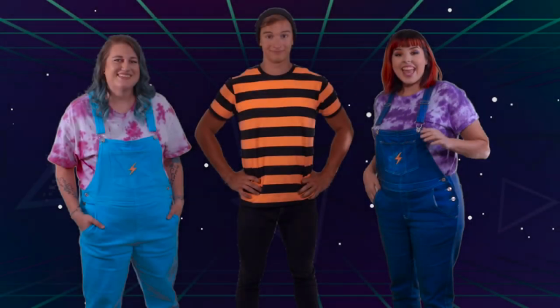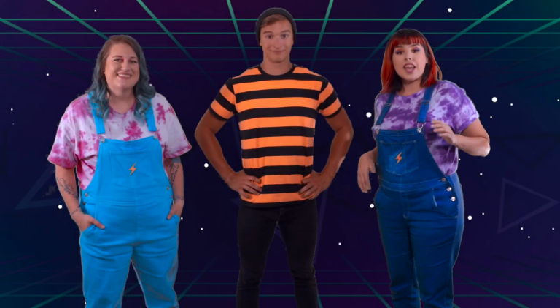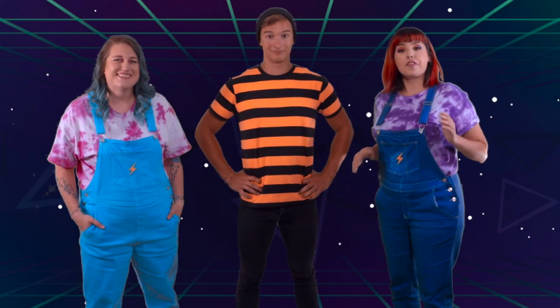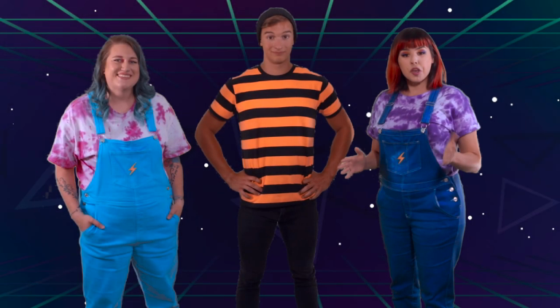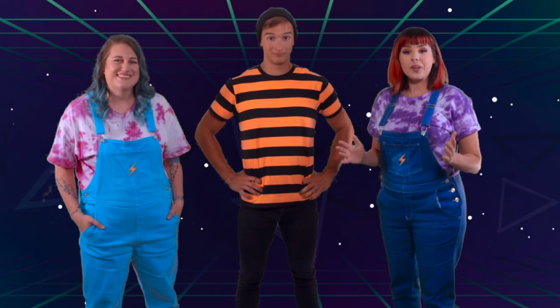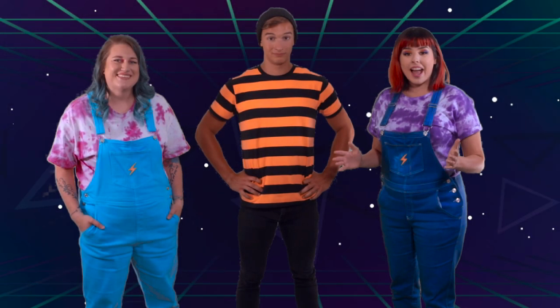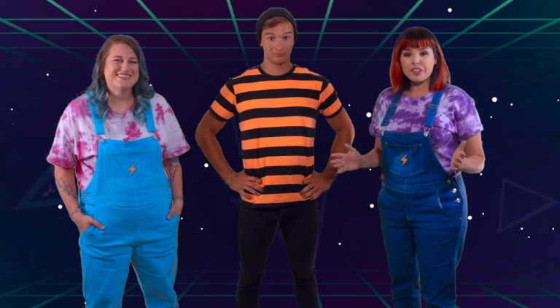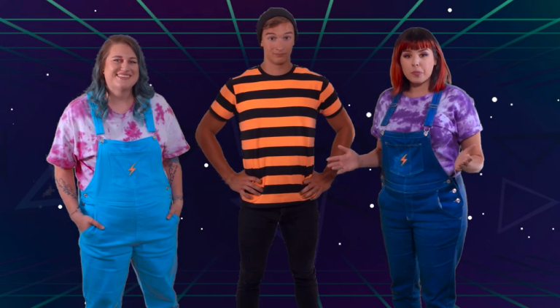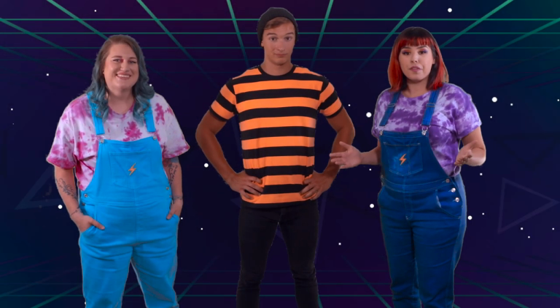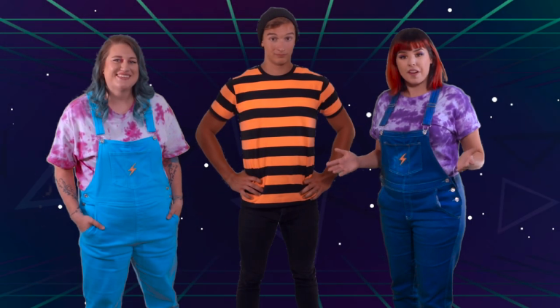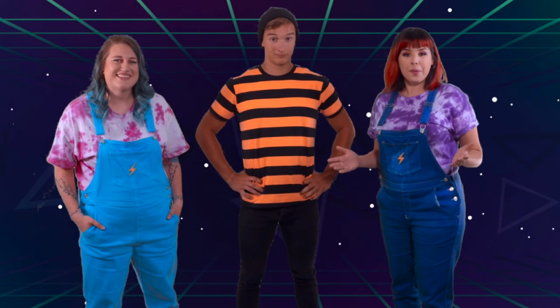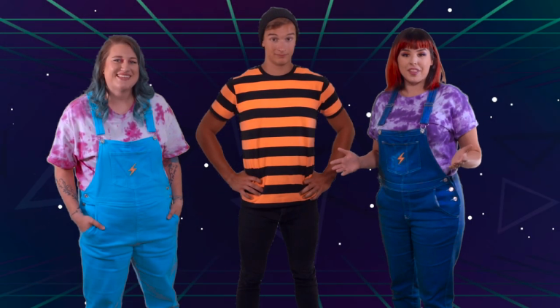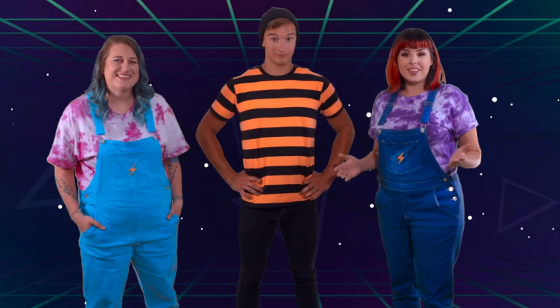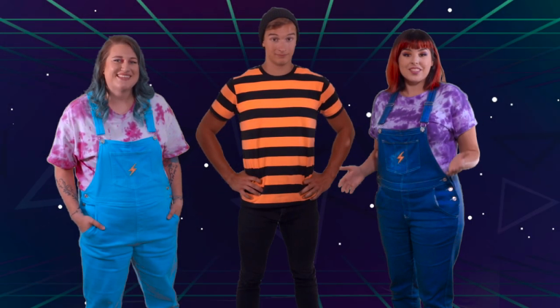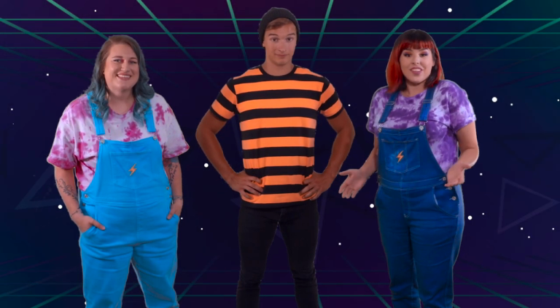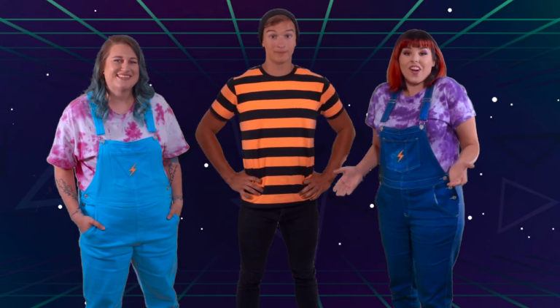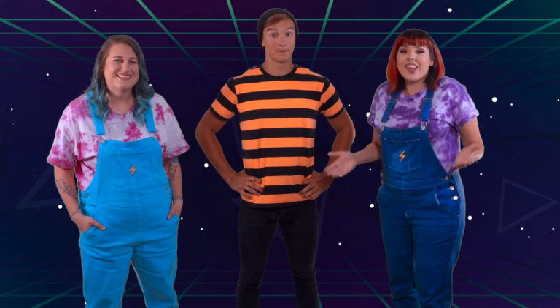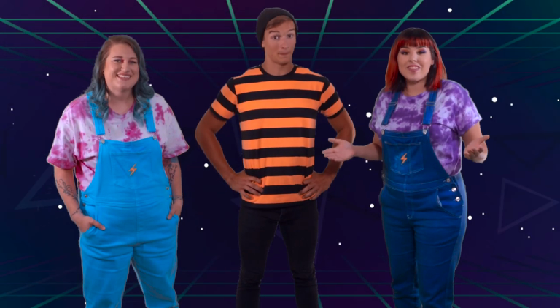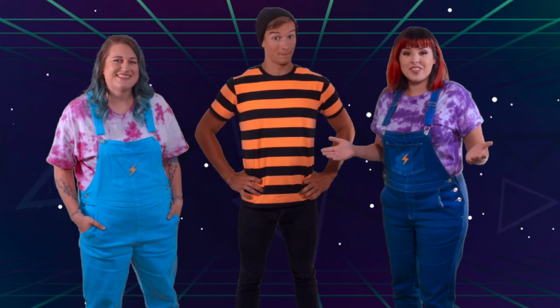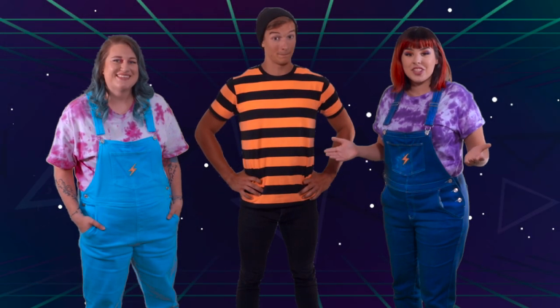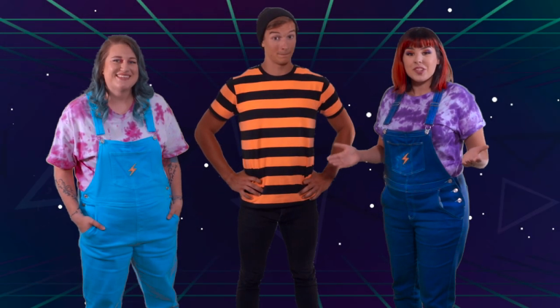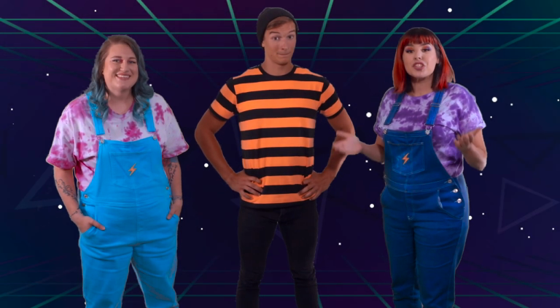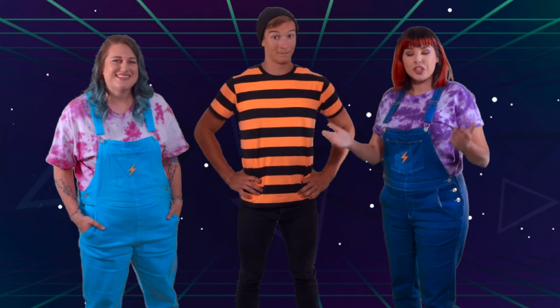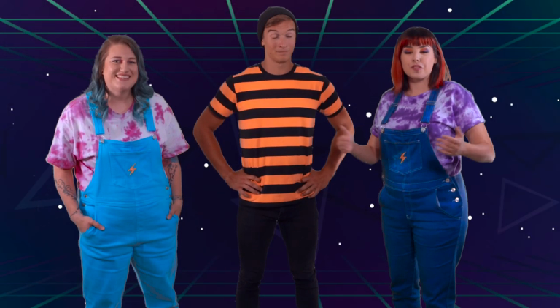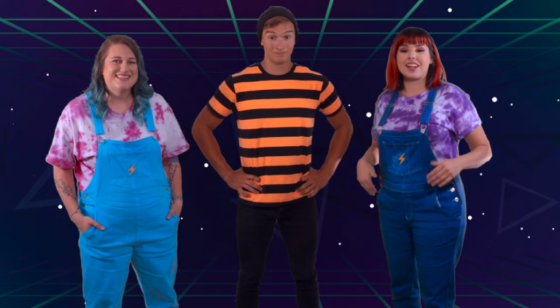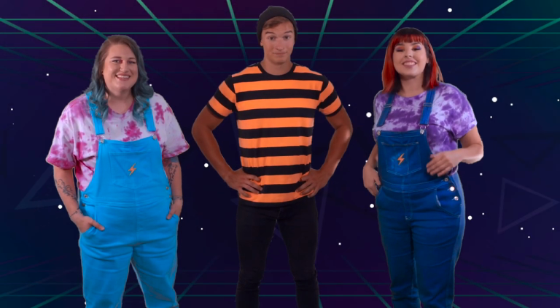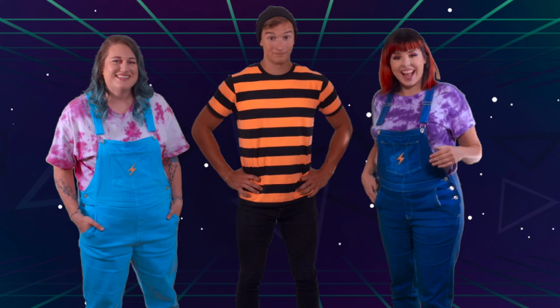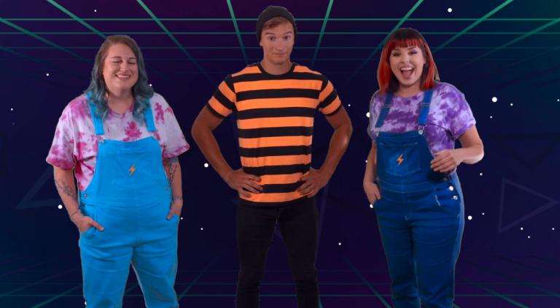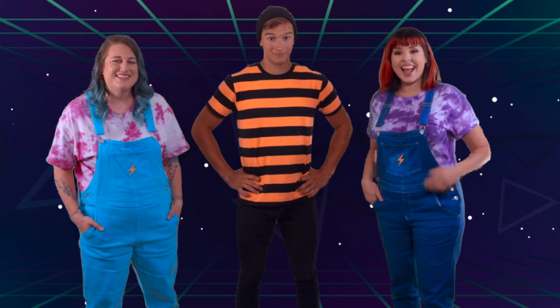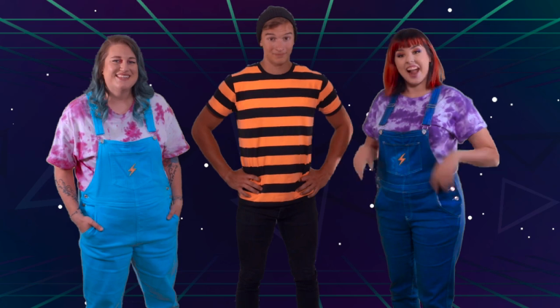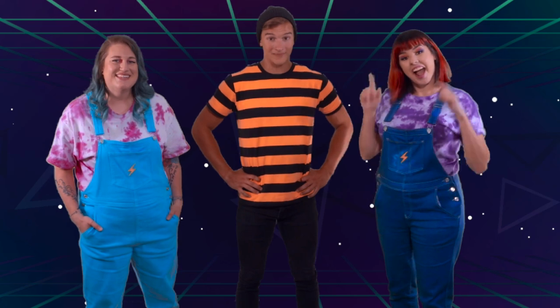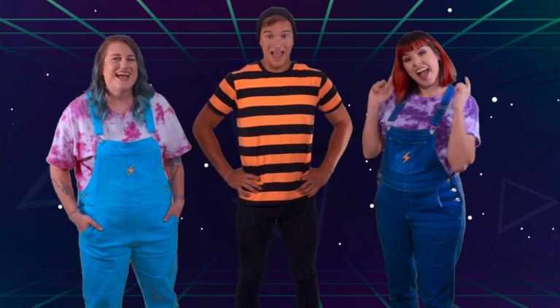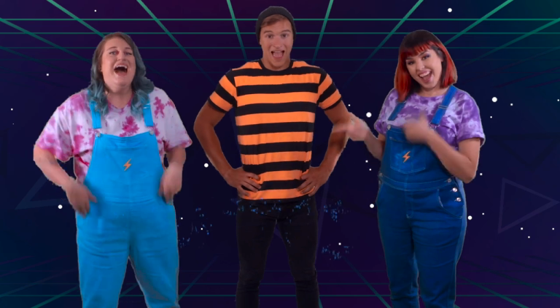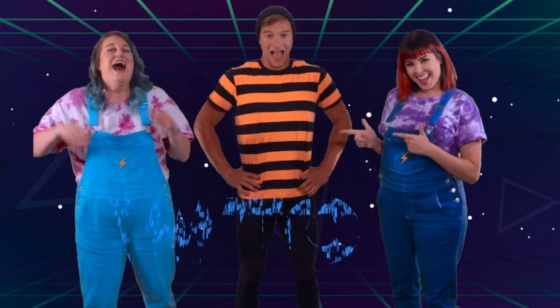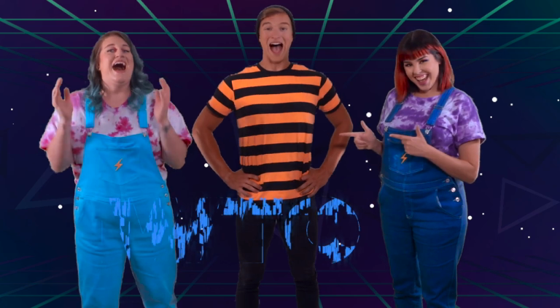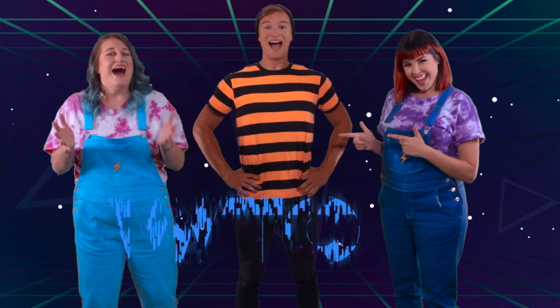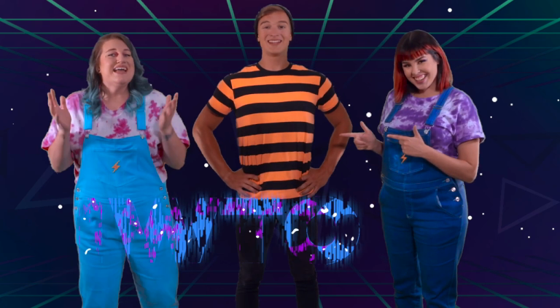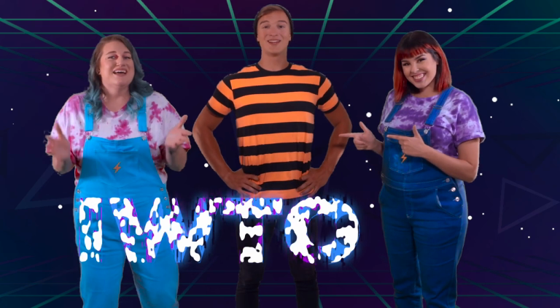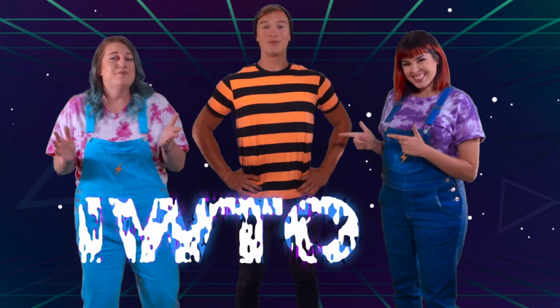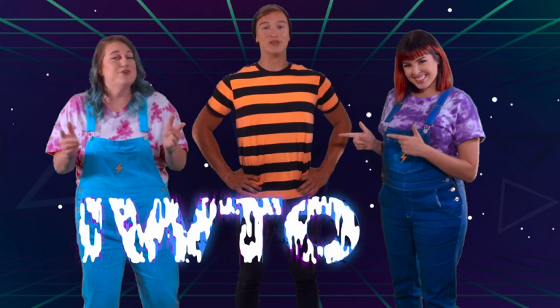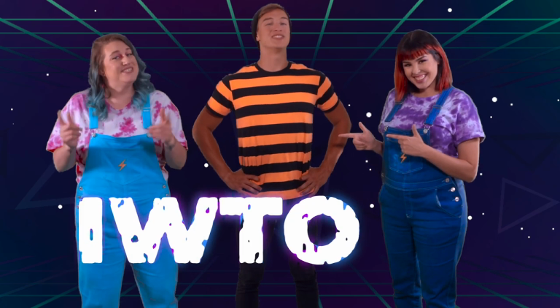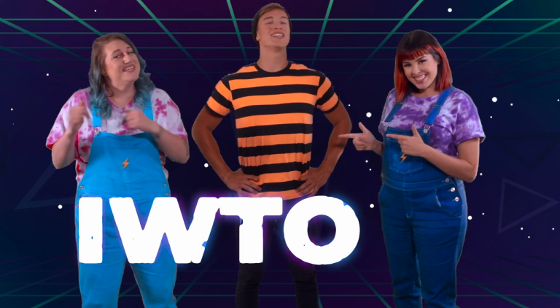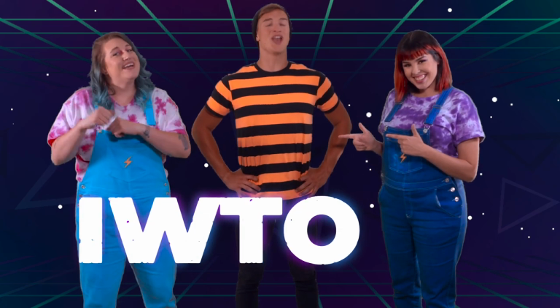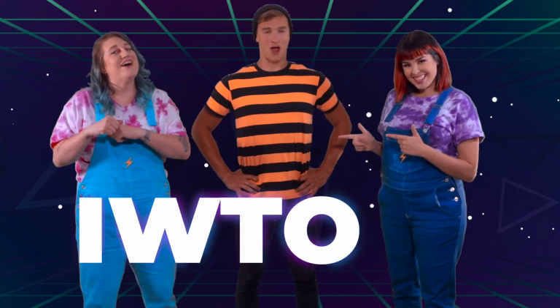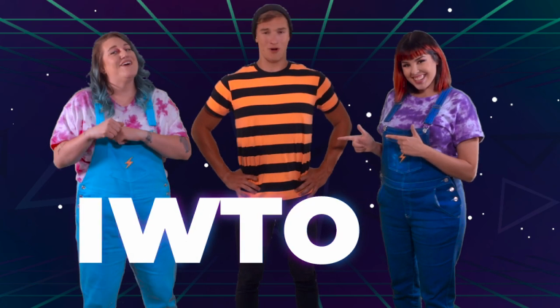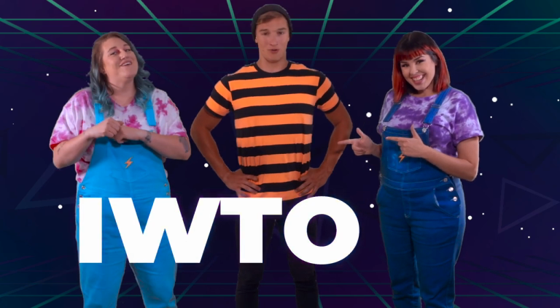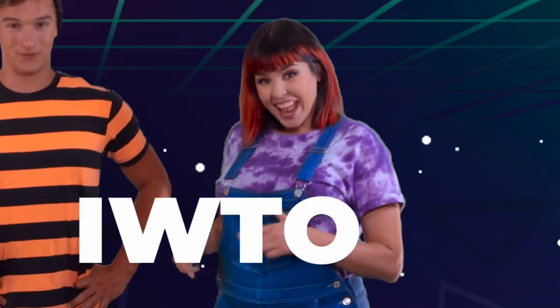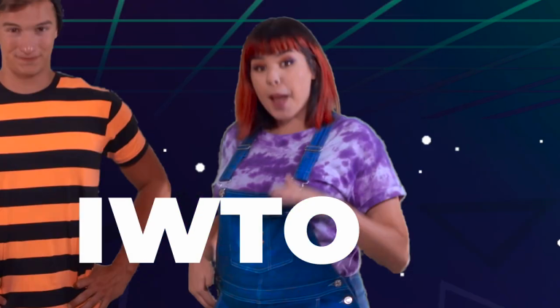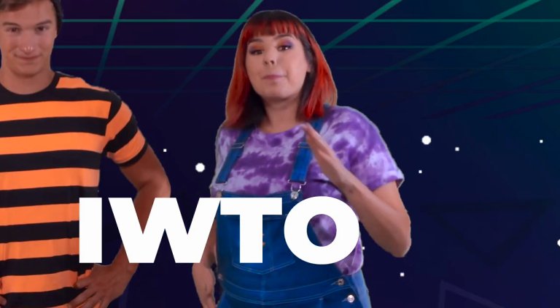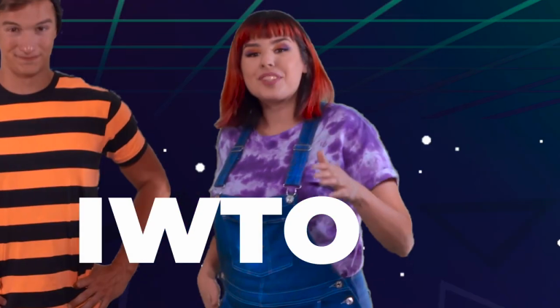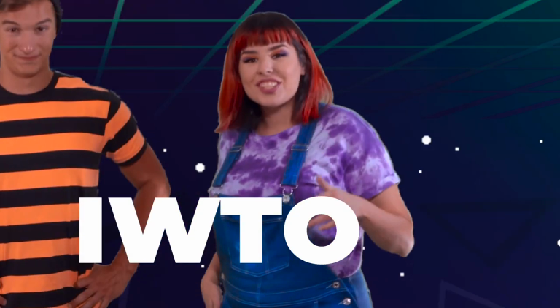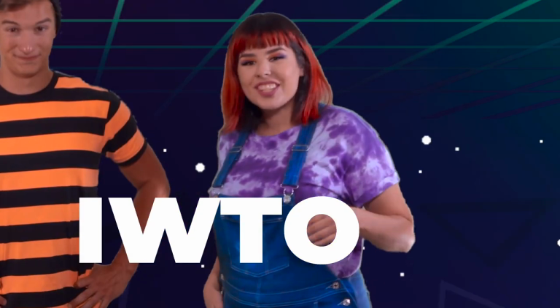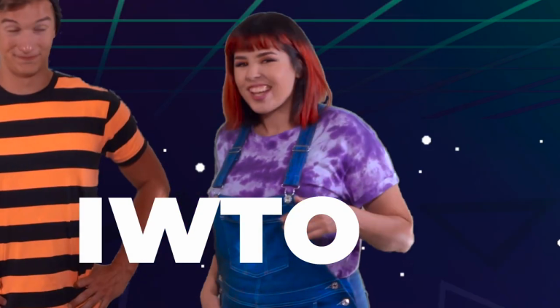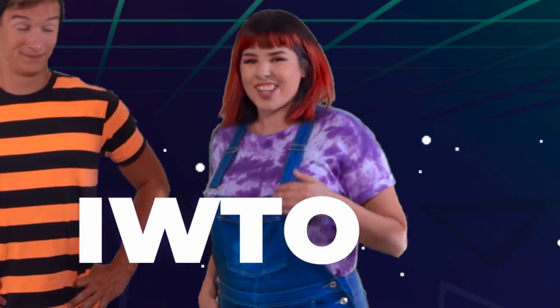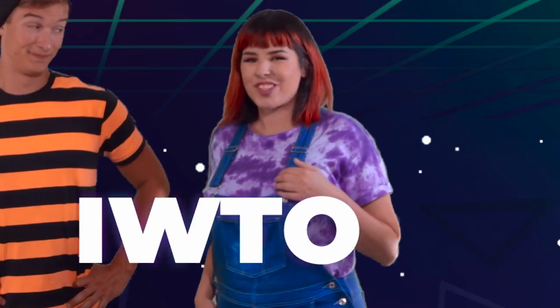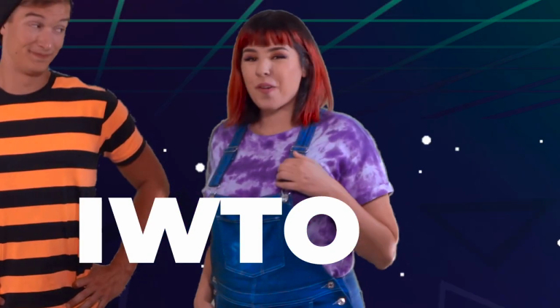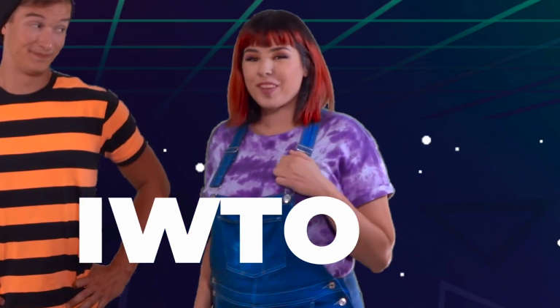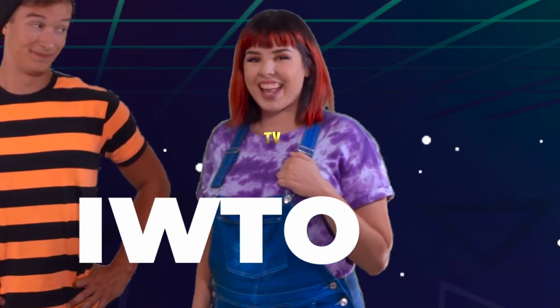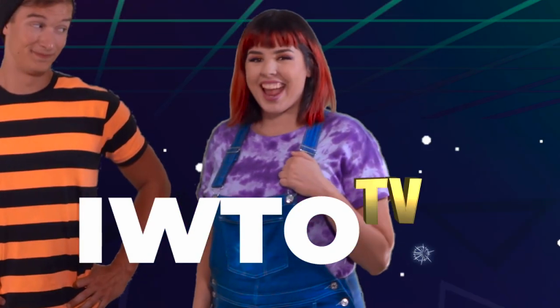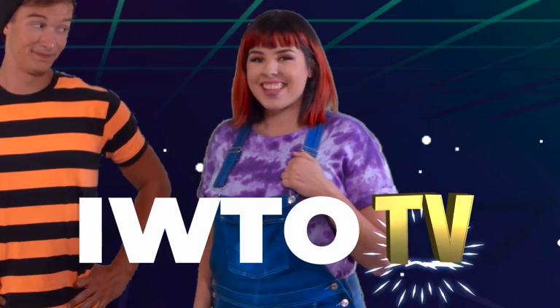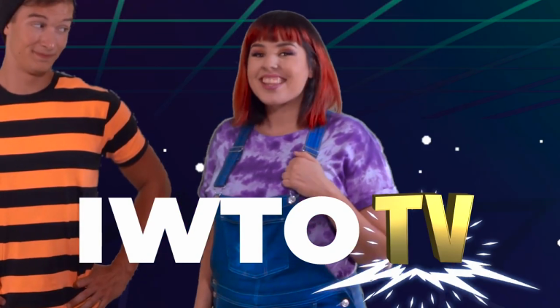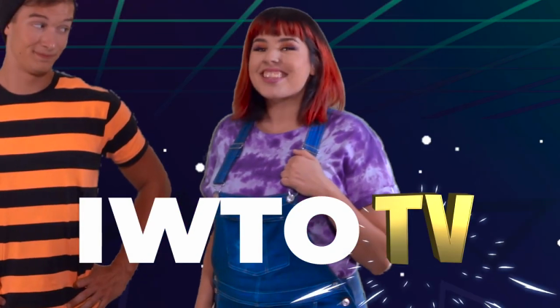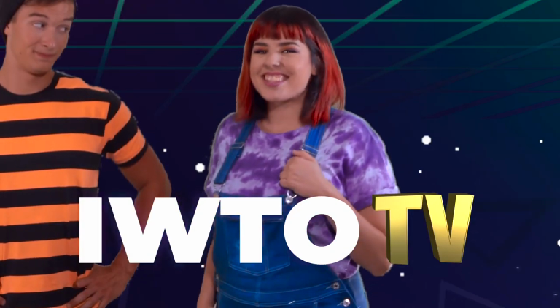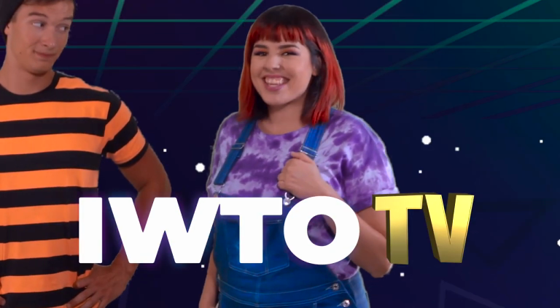If you want to have some more fun with us, all you have to do is search for us at IWTO. And psst, don't forget TV.